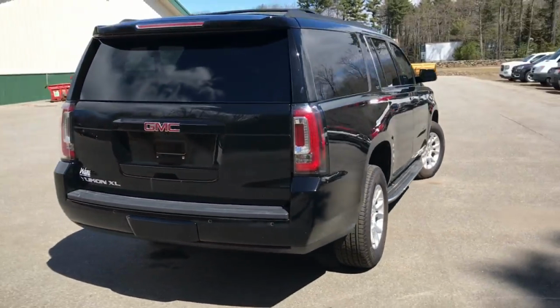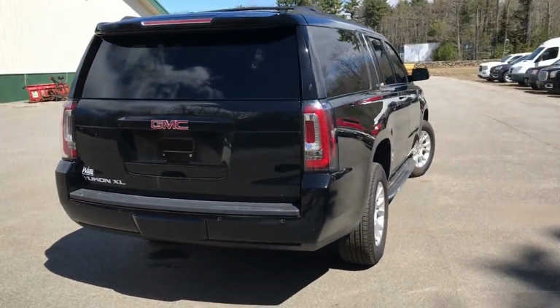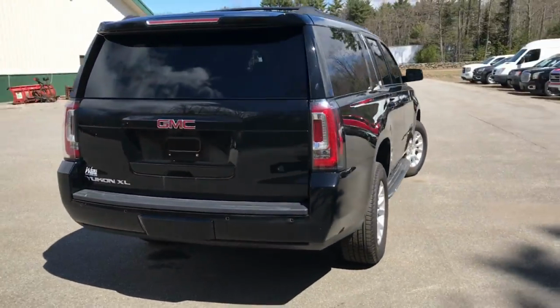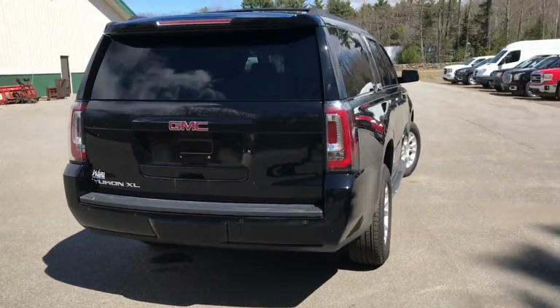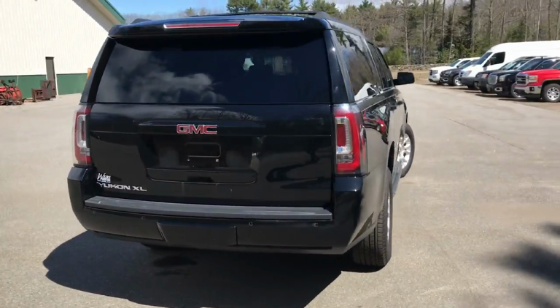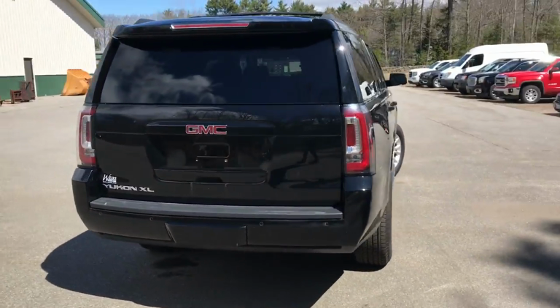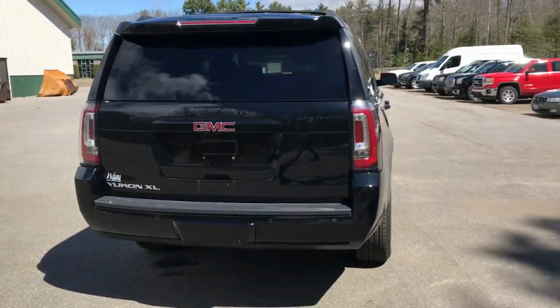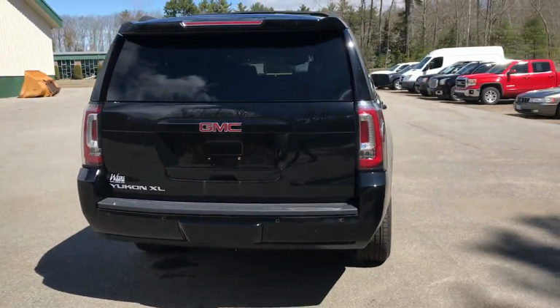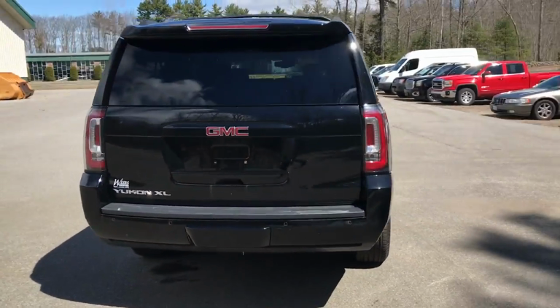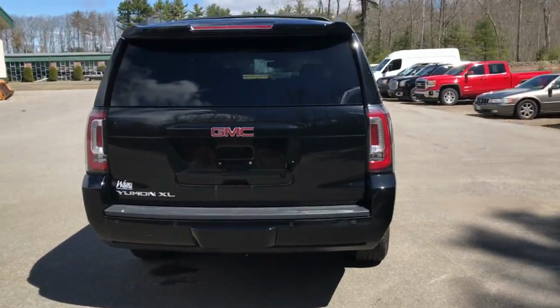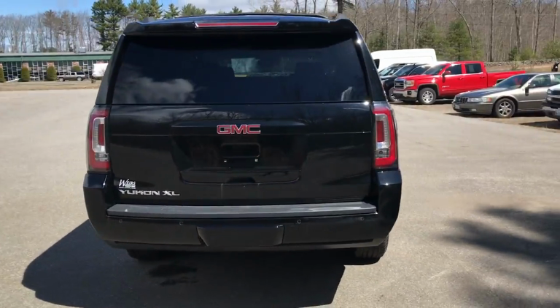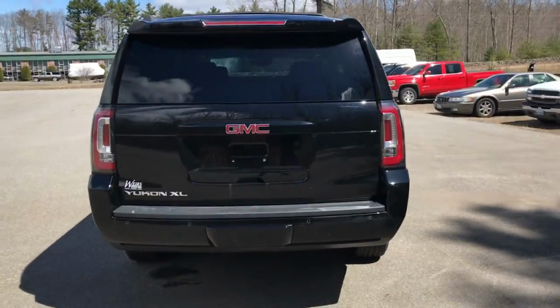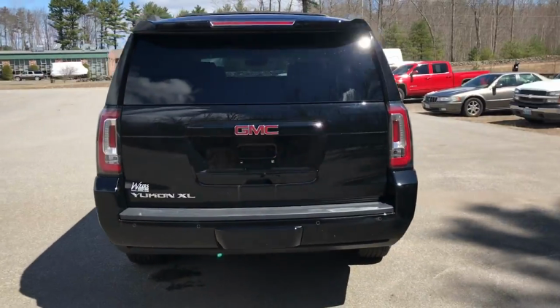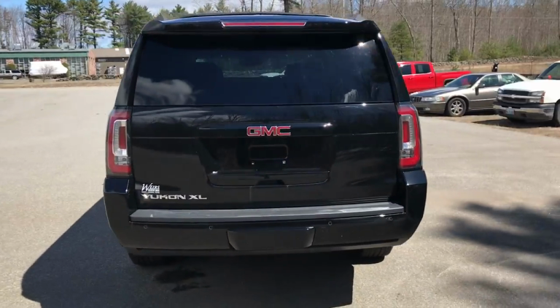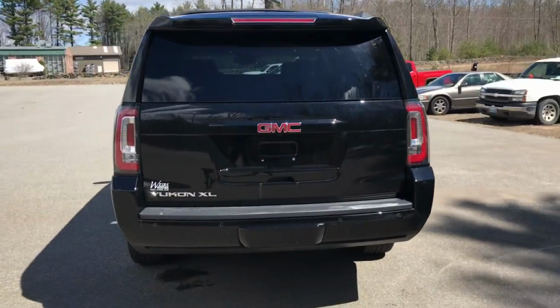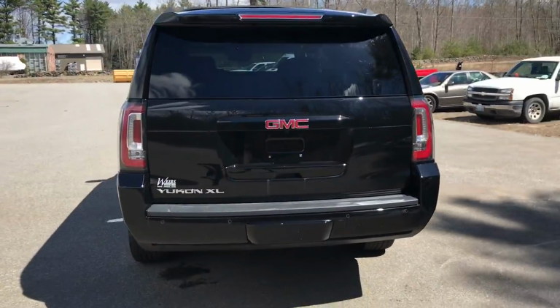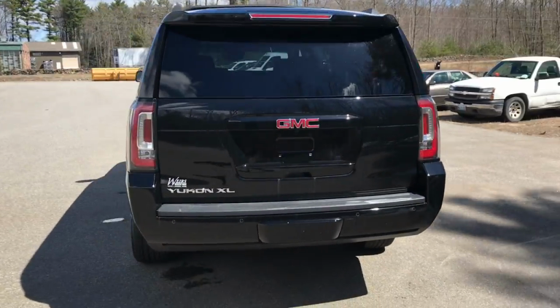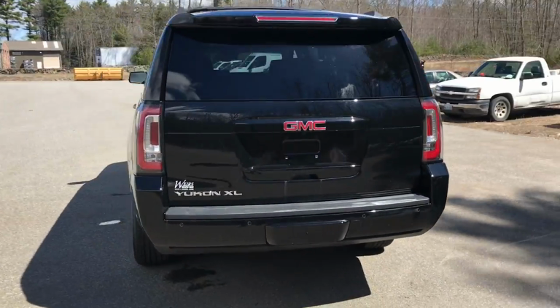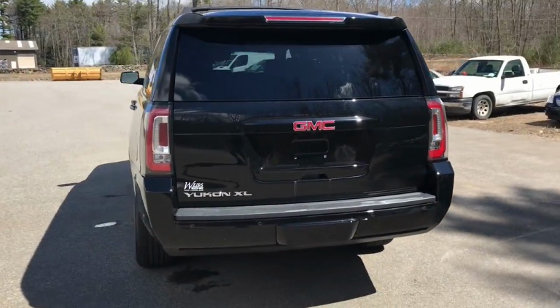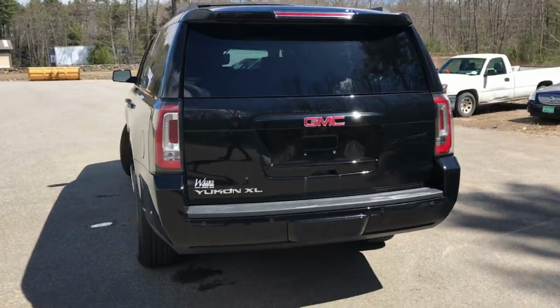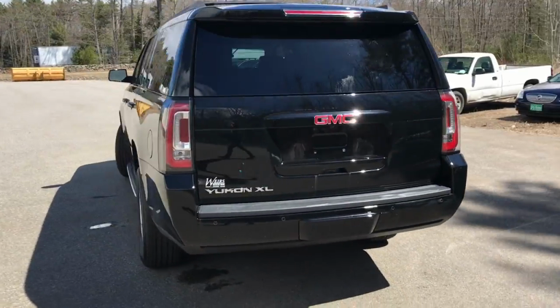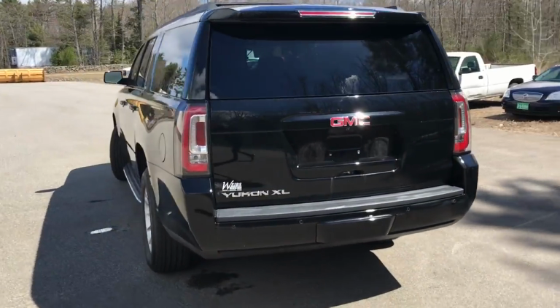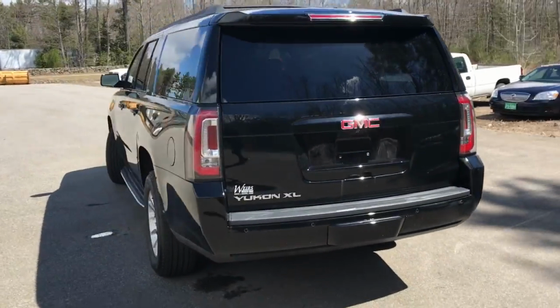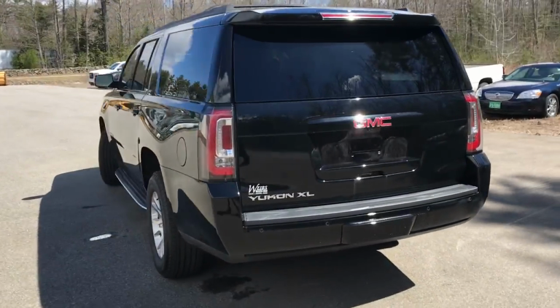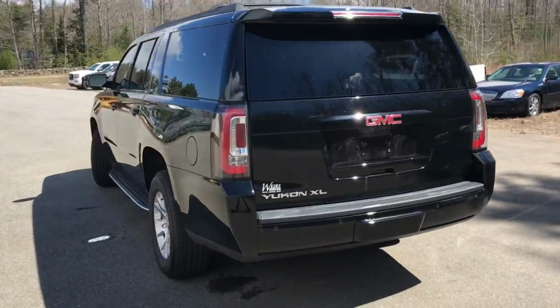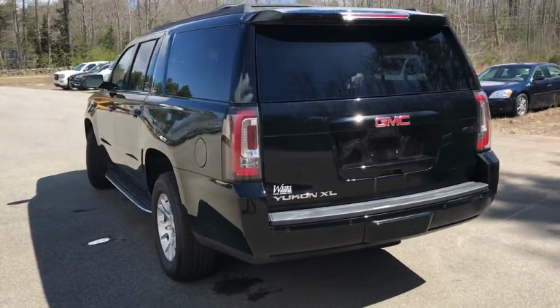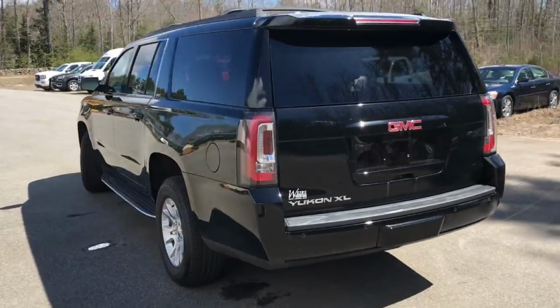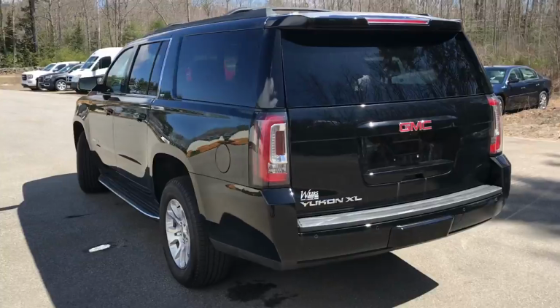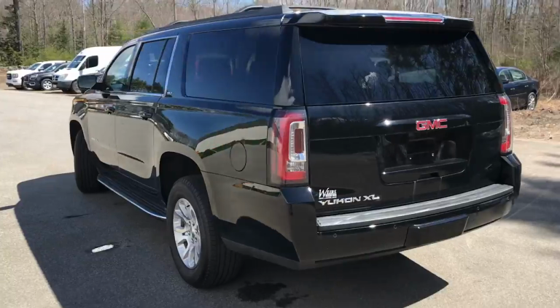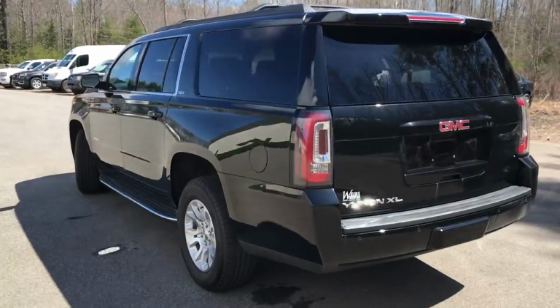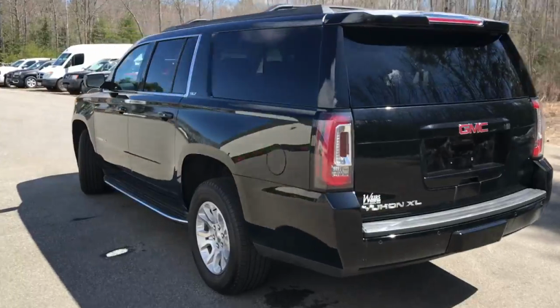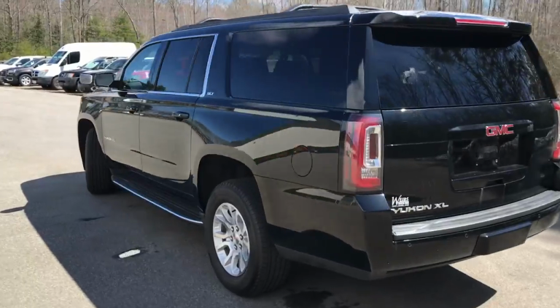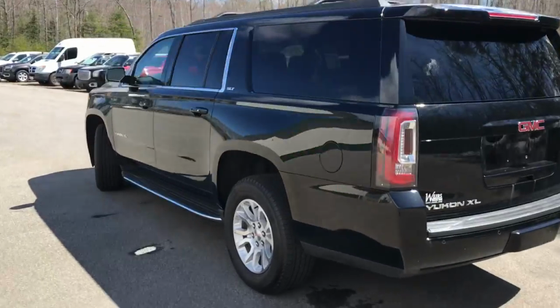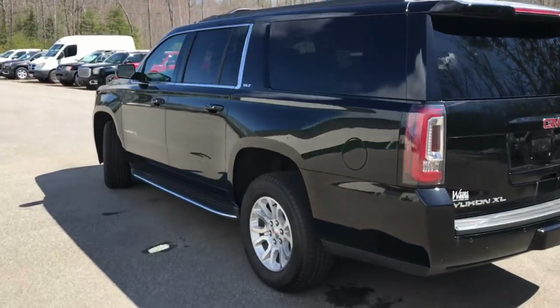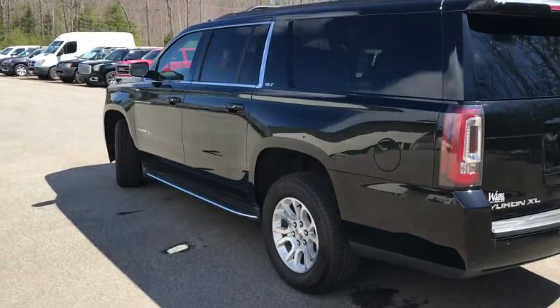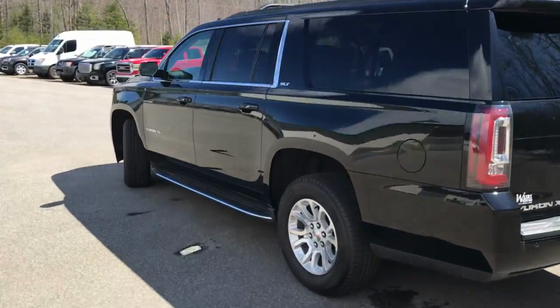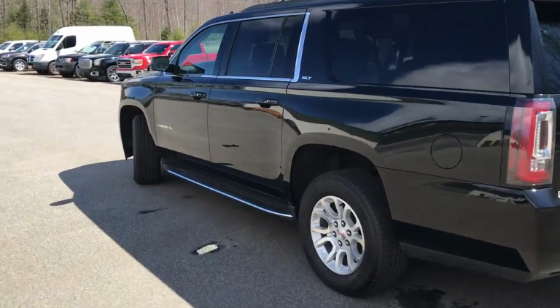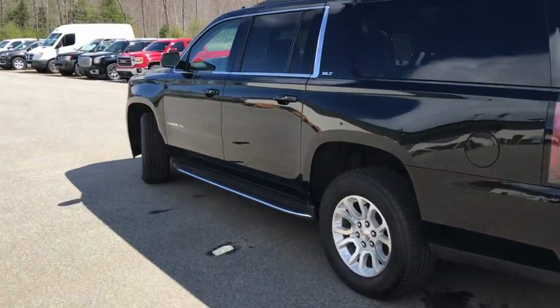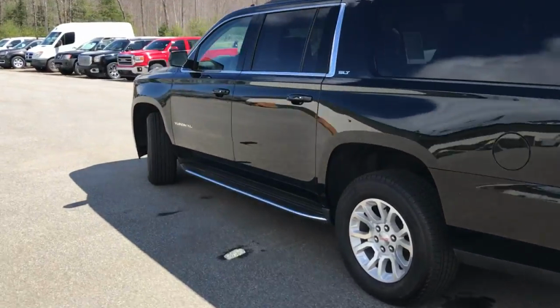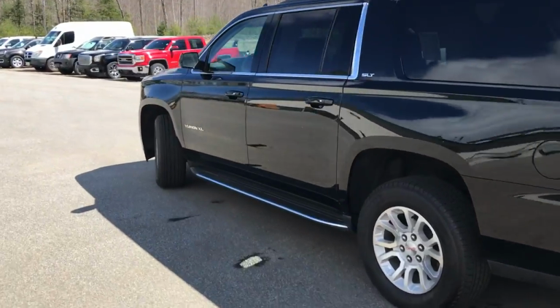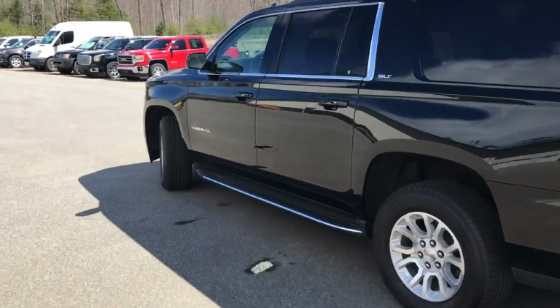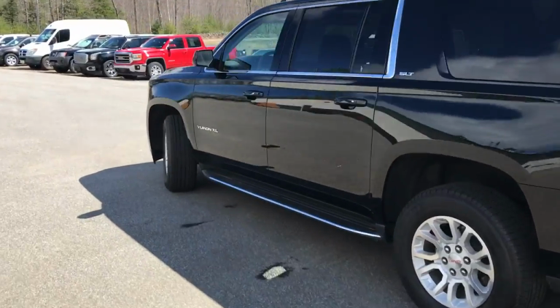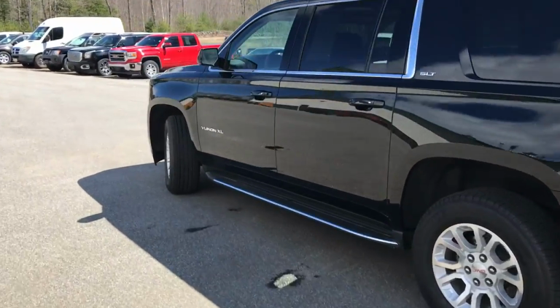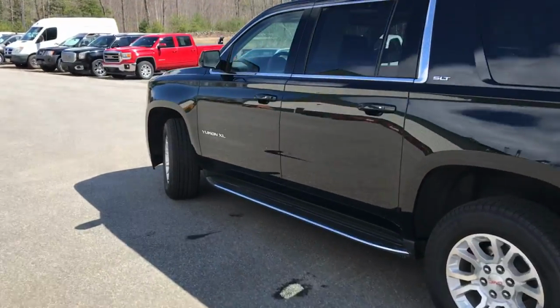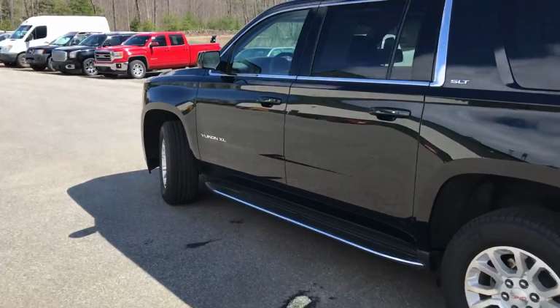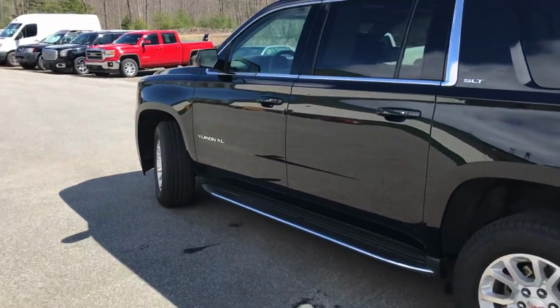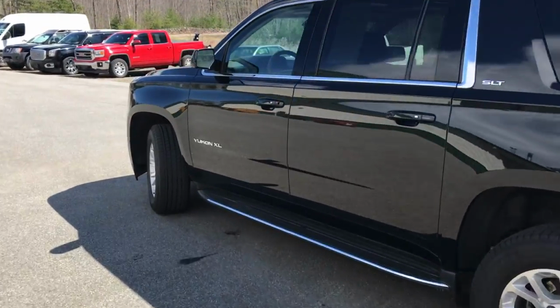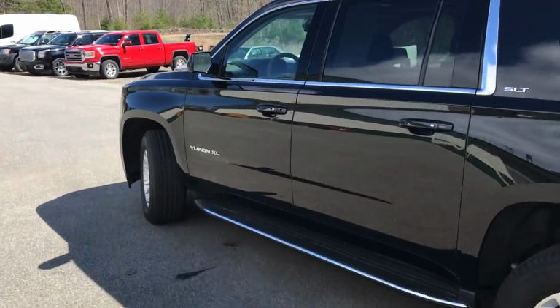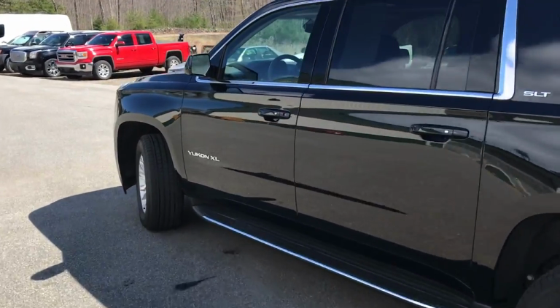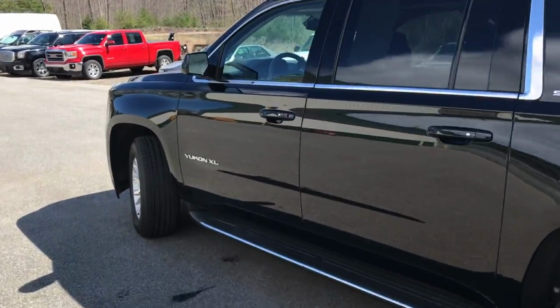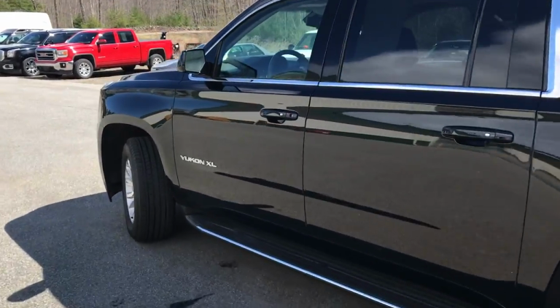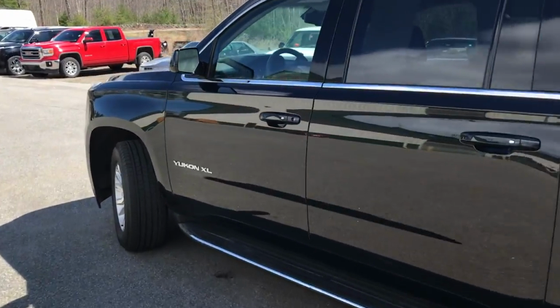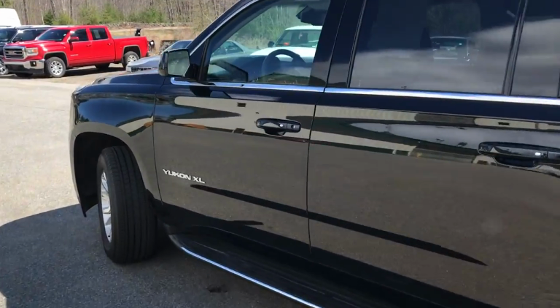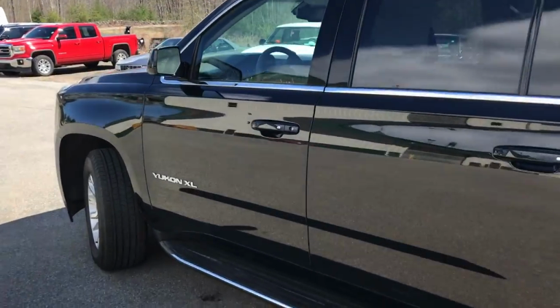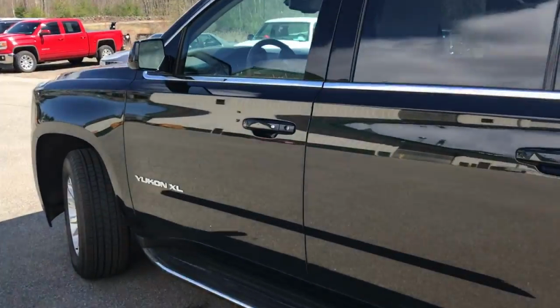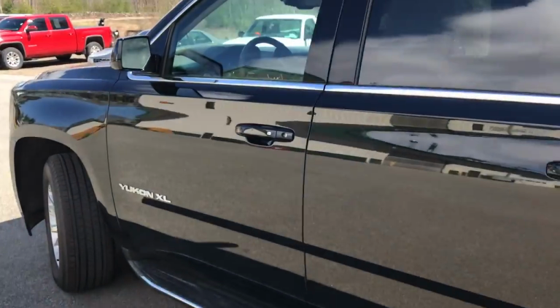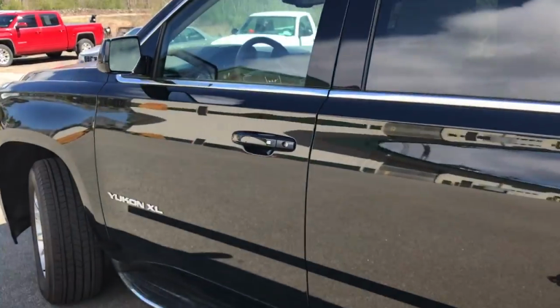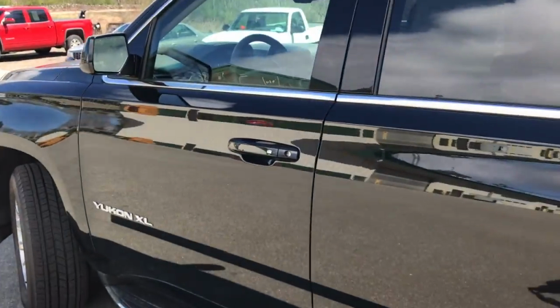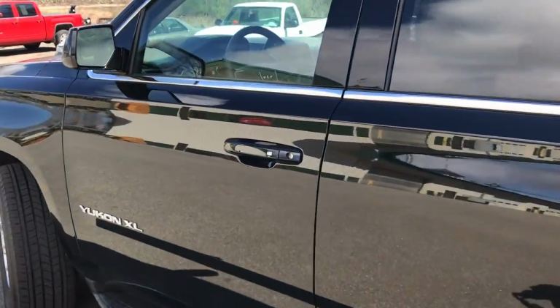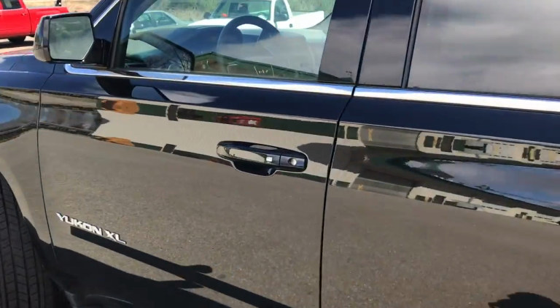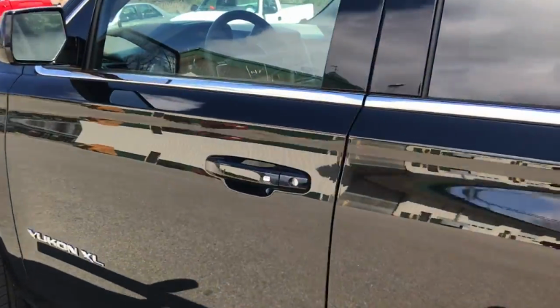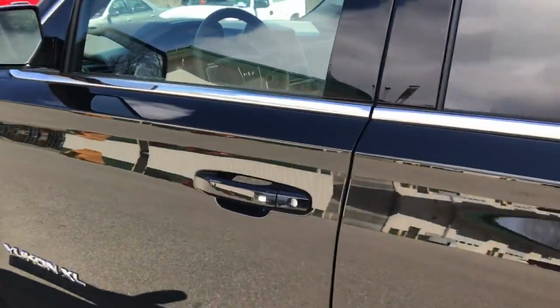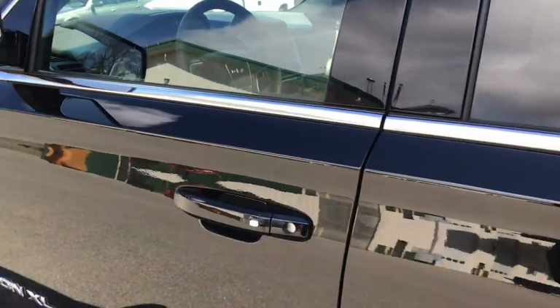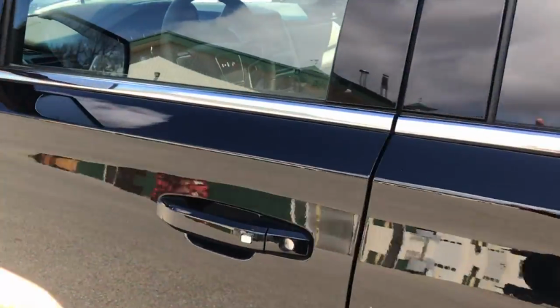The Yukon is in very good shape with very low miles — it's only got about 11,900 miles on it. Let's go ahead and take a look at the interior here.